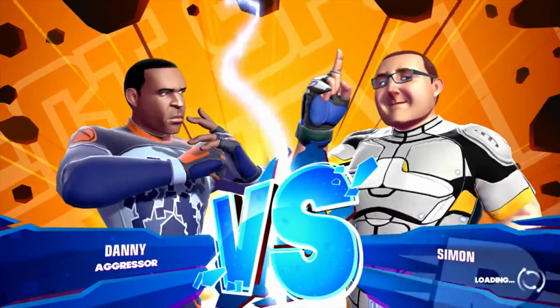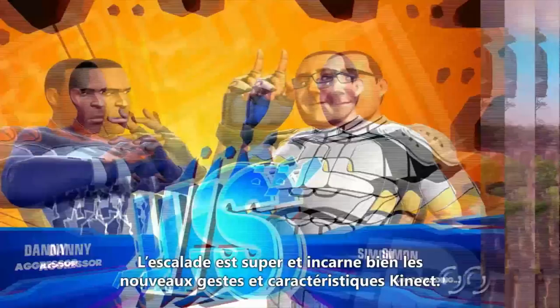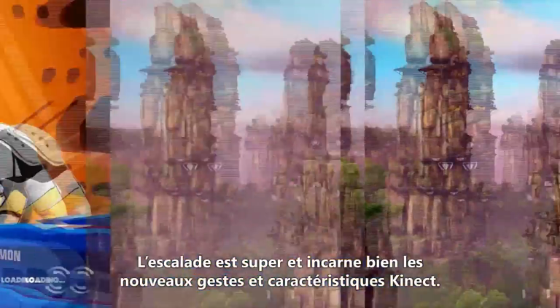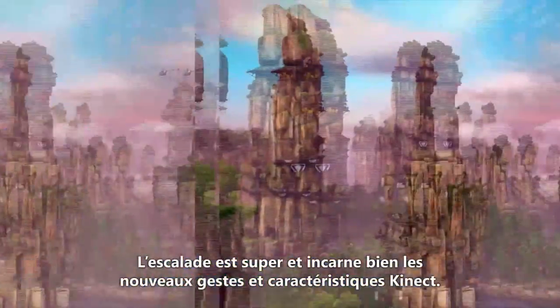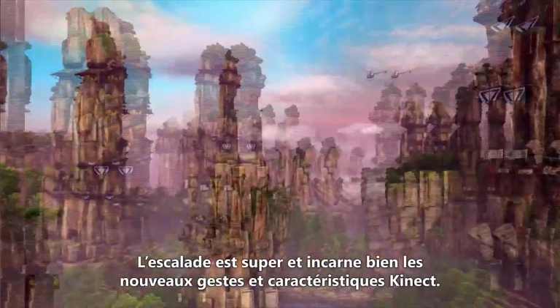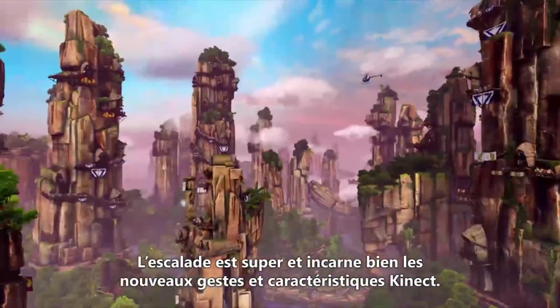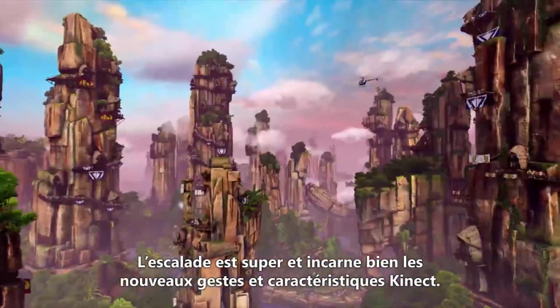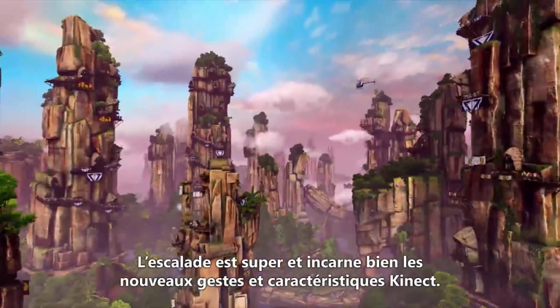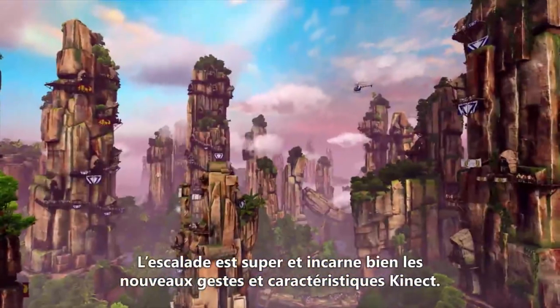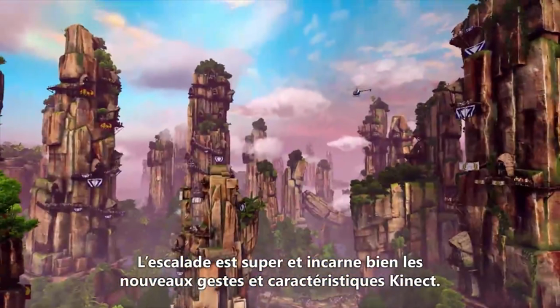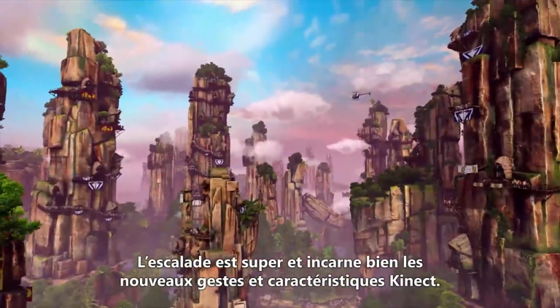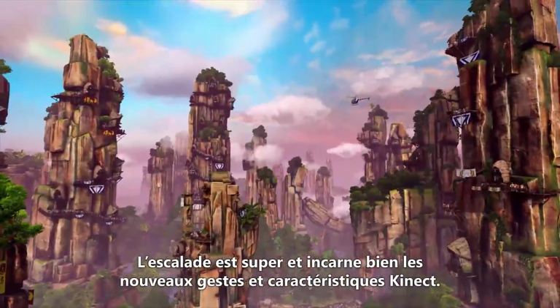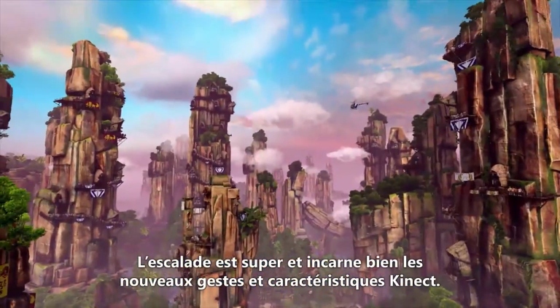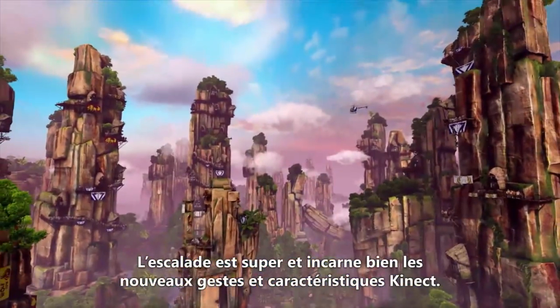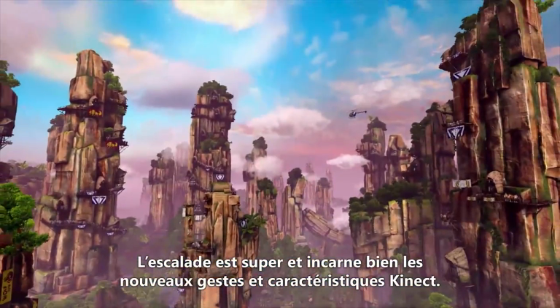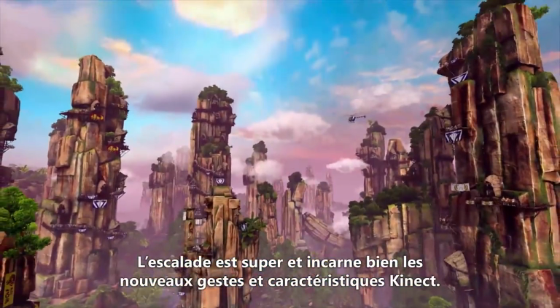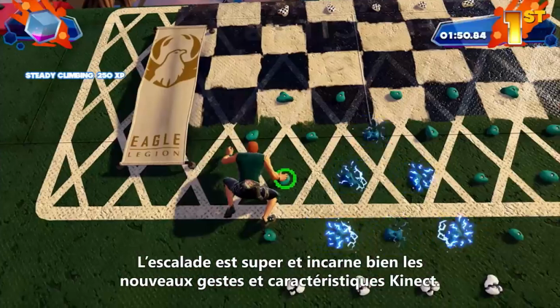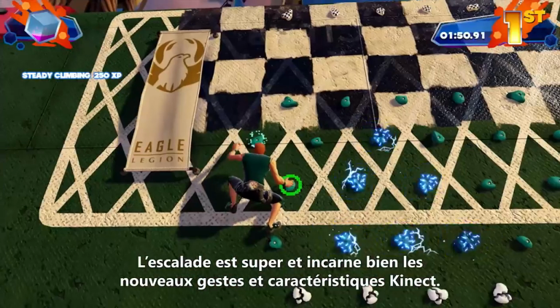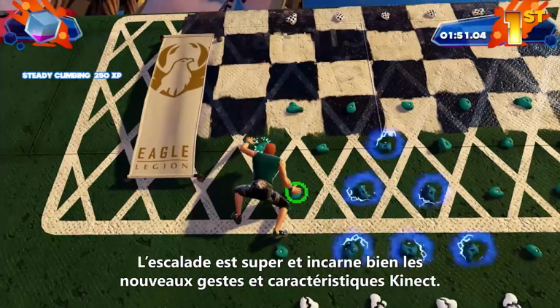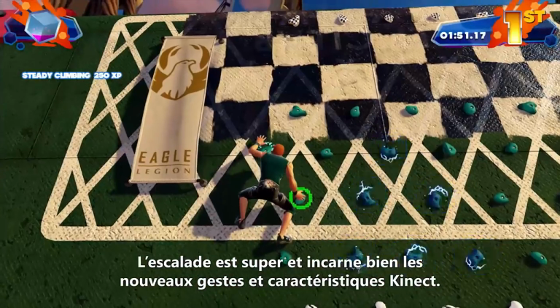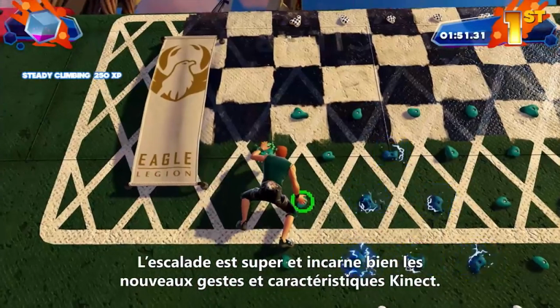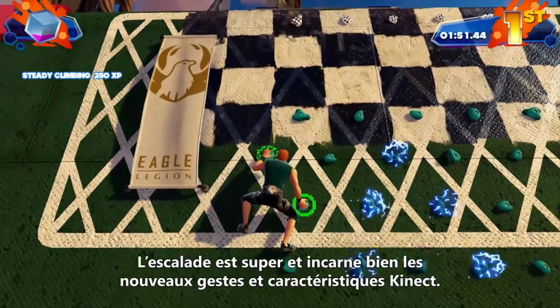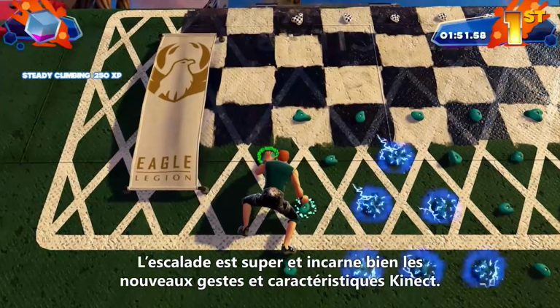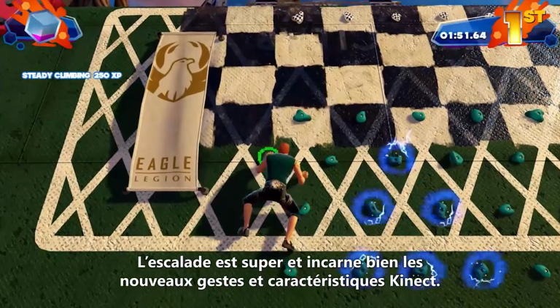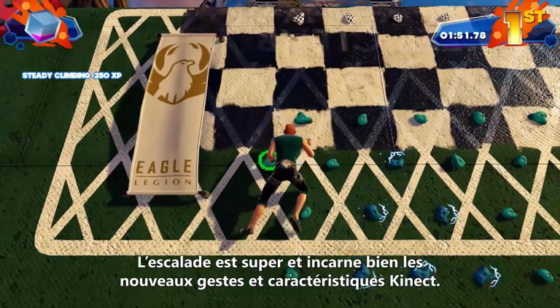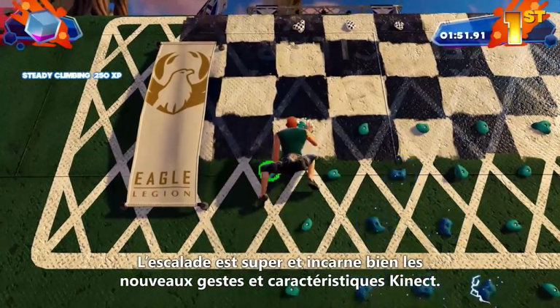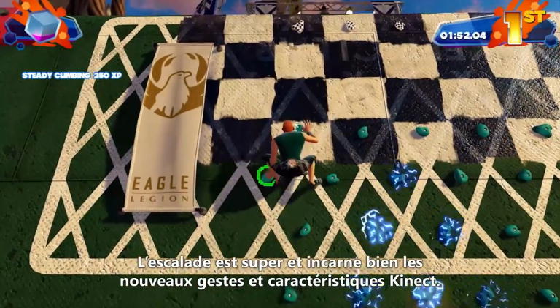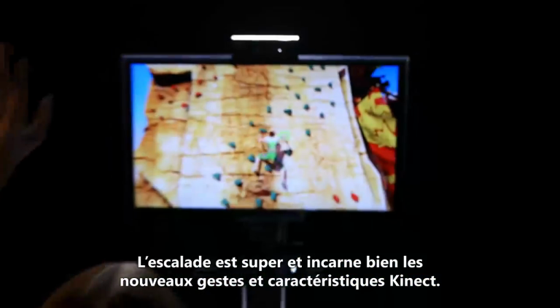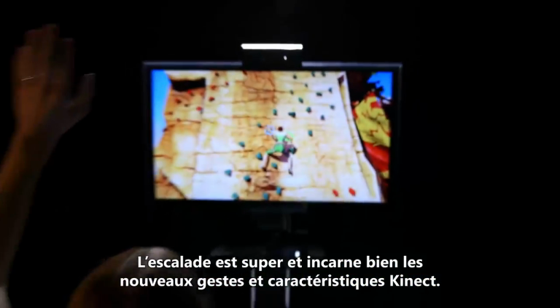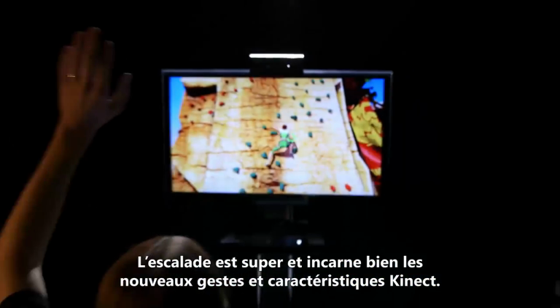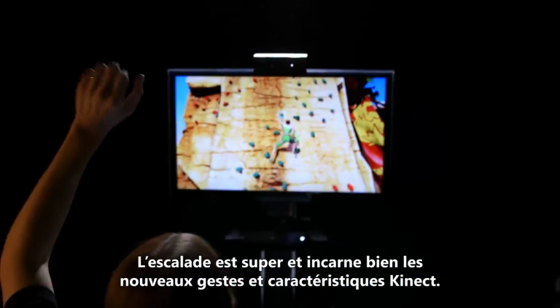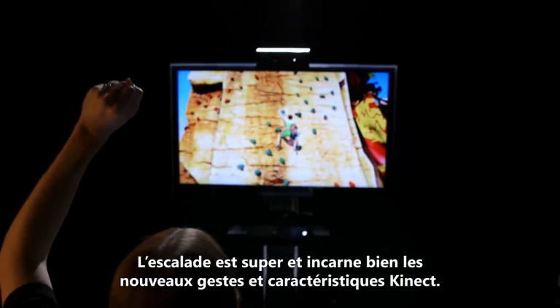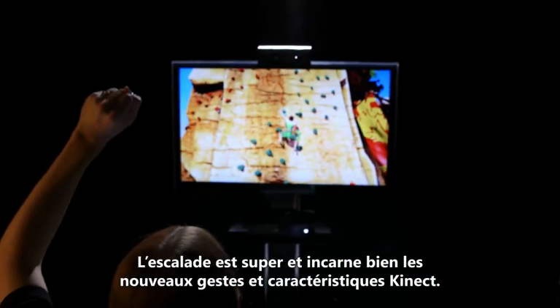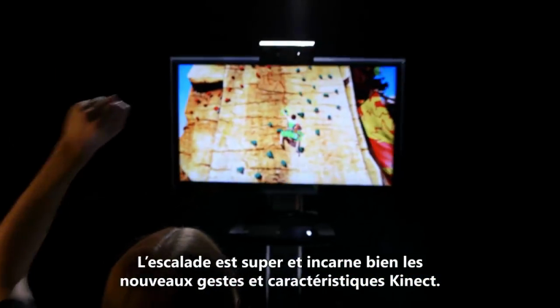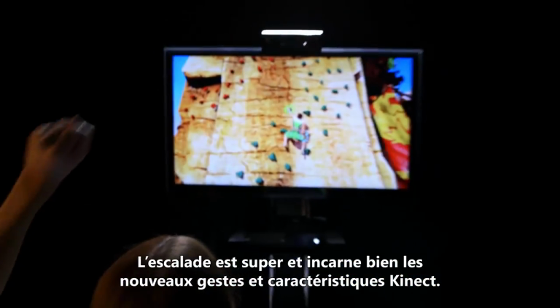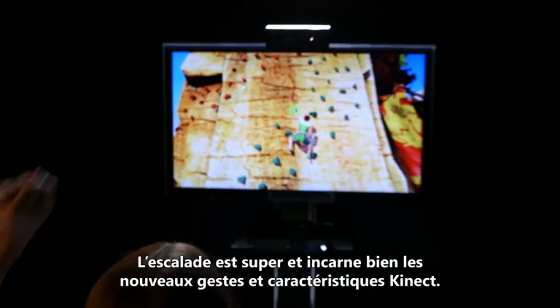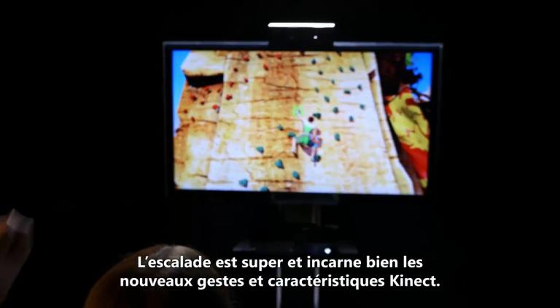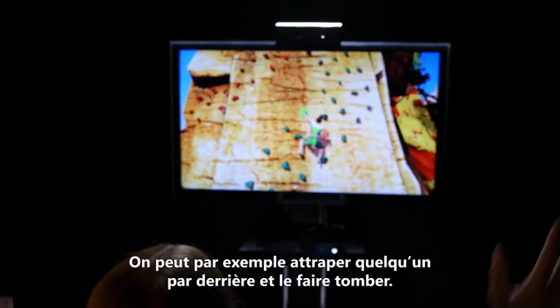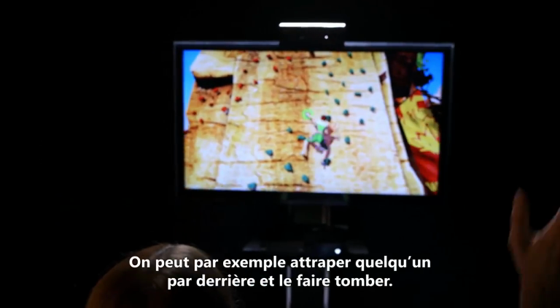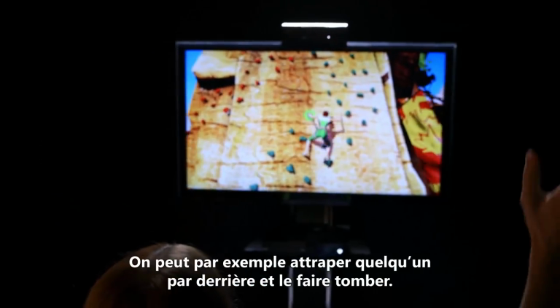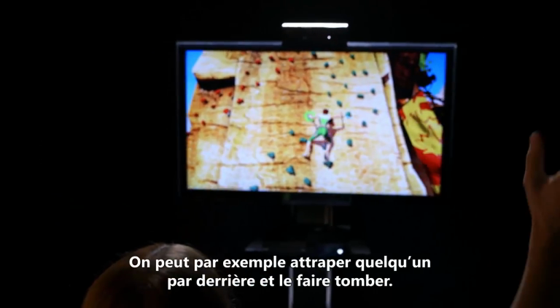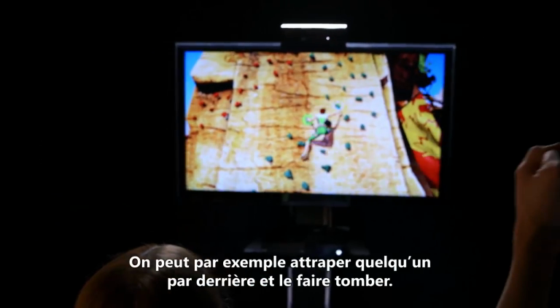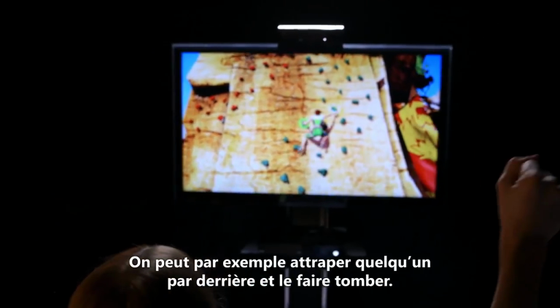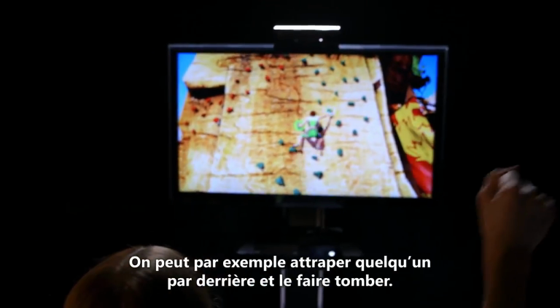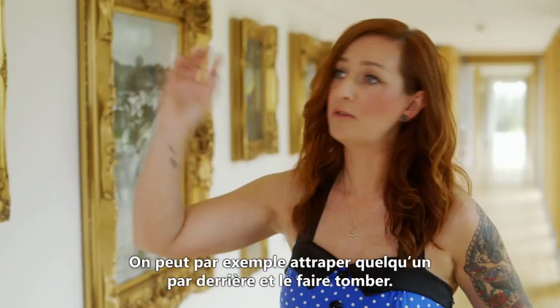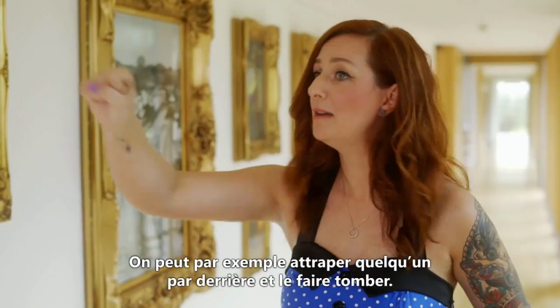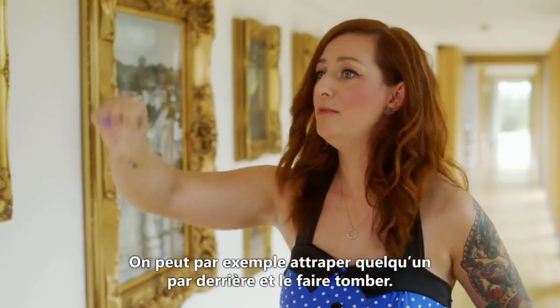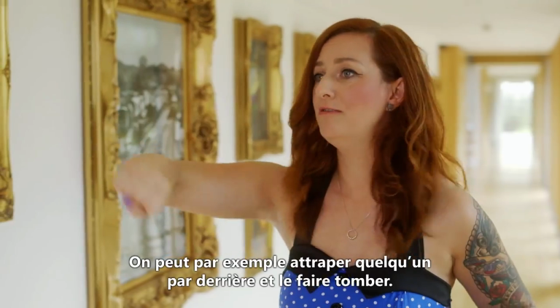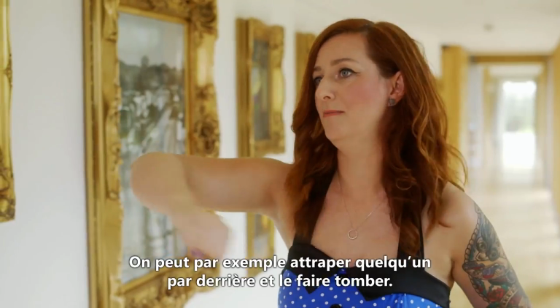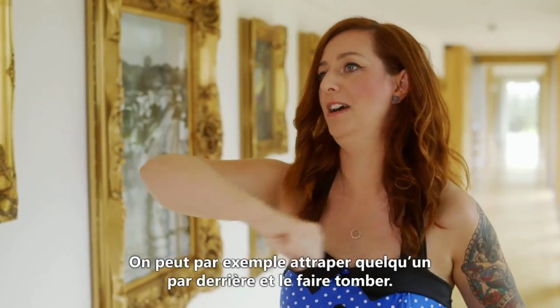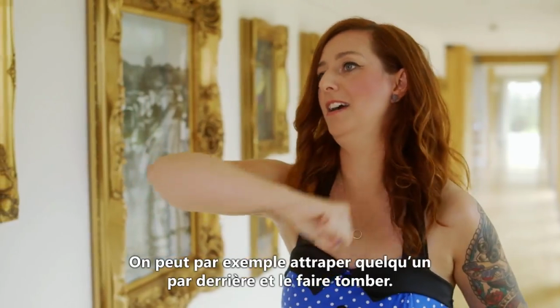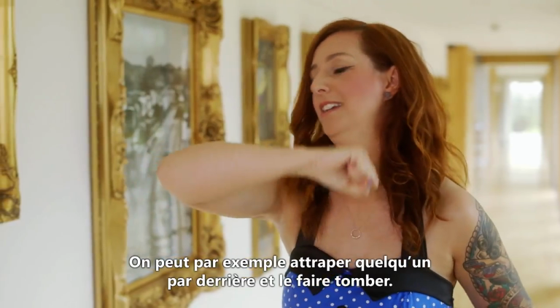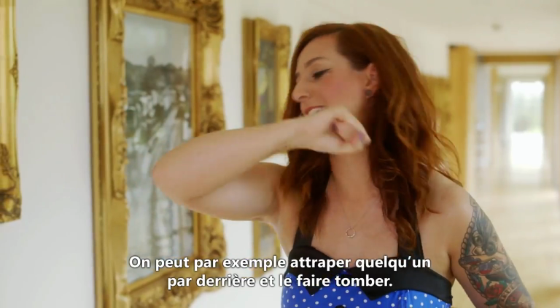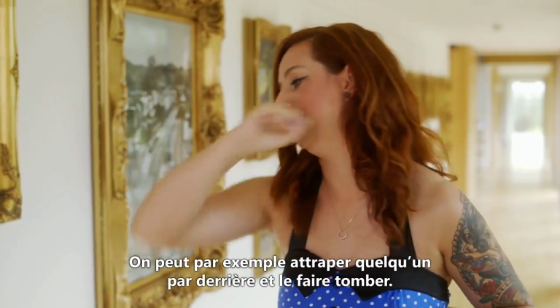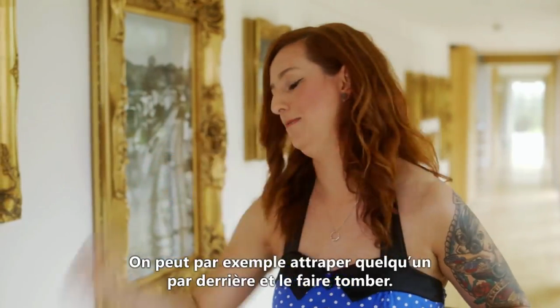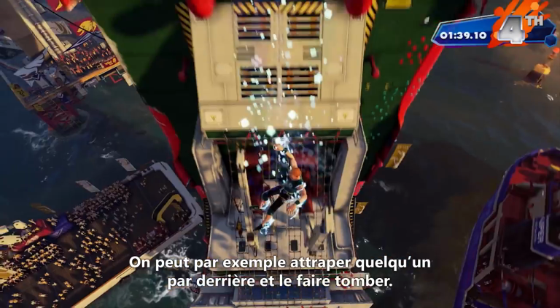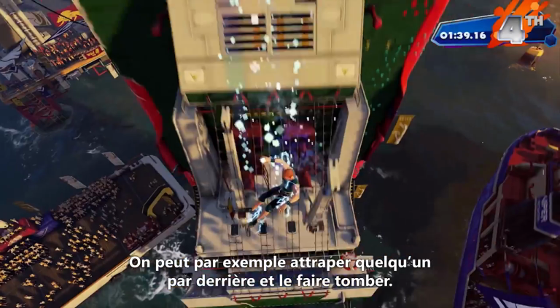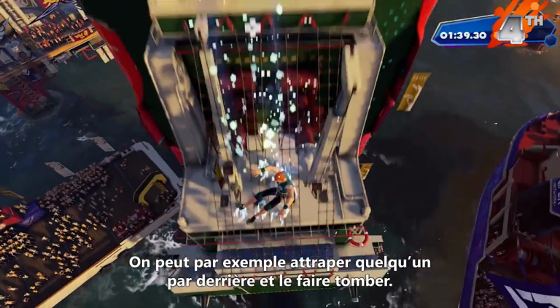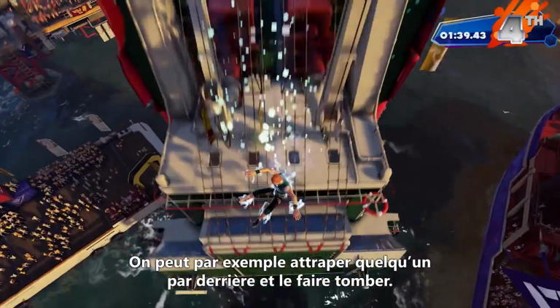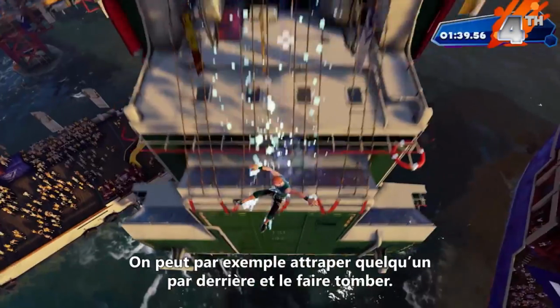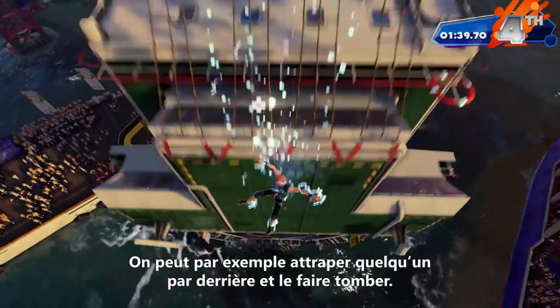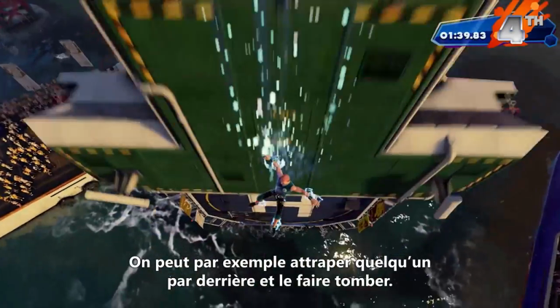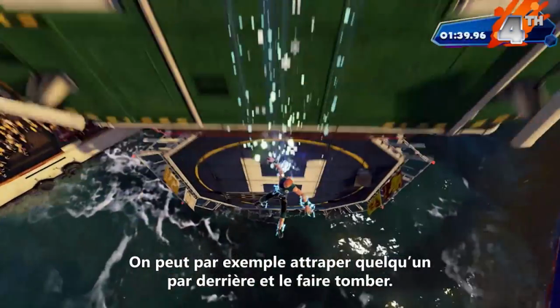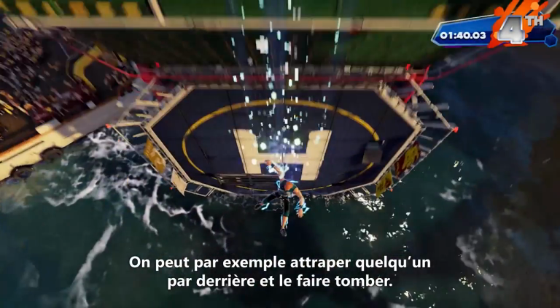Rock climbing is amazing. It is about the new gestures that we can get from the new Connect — to the point that I will grab you from behind and take you down.